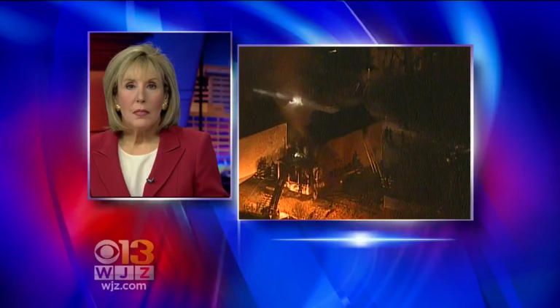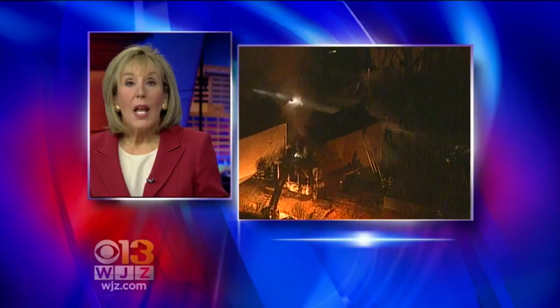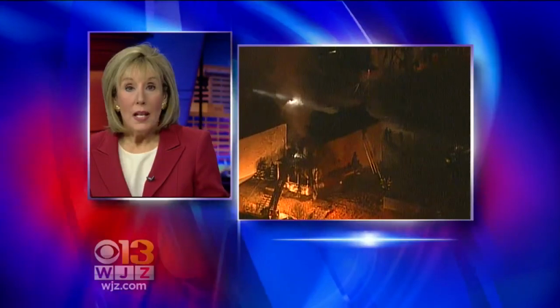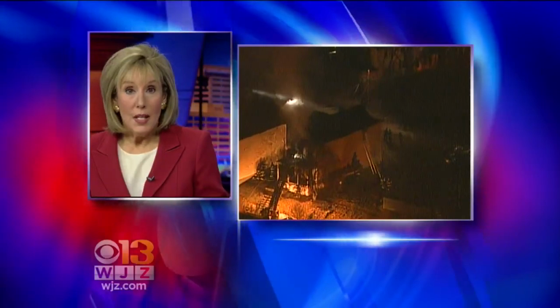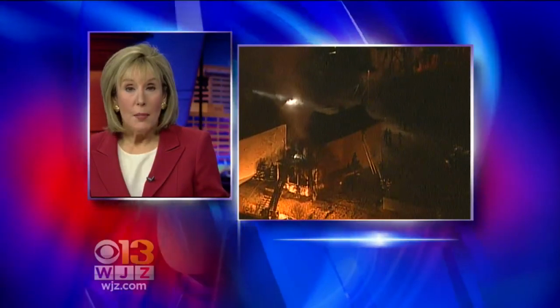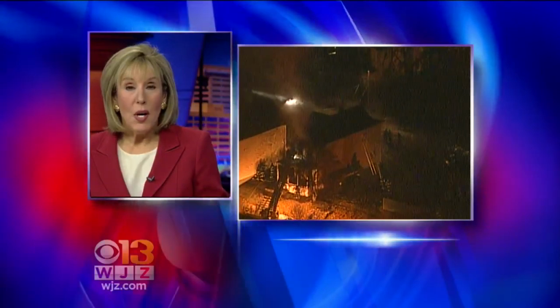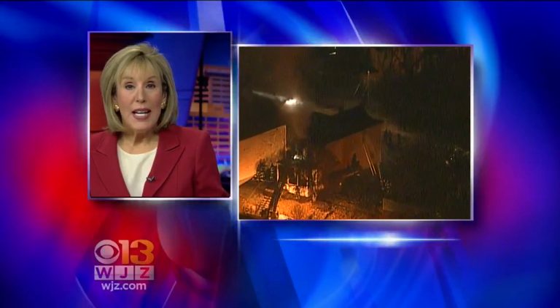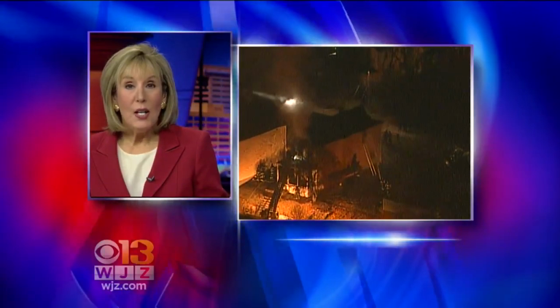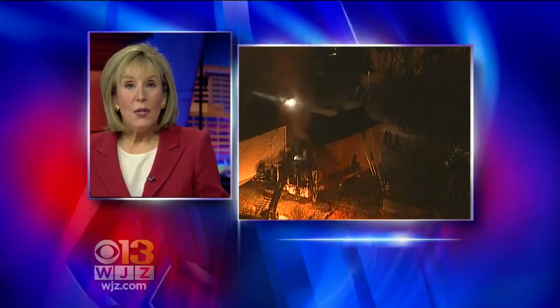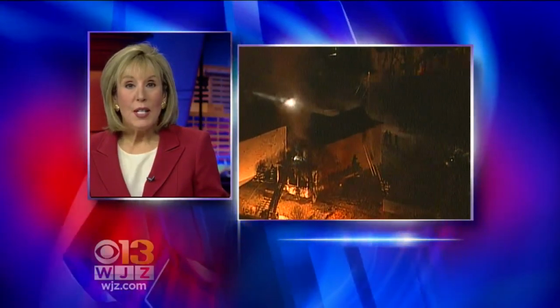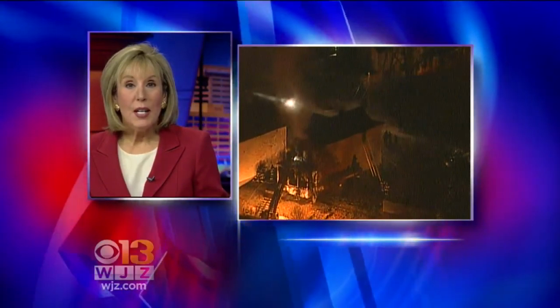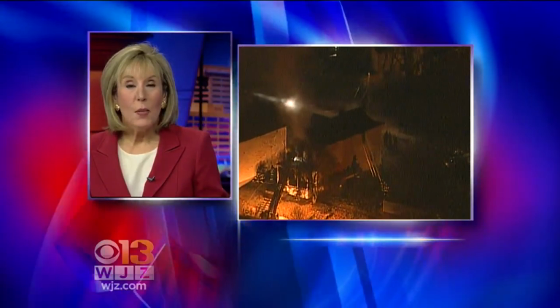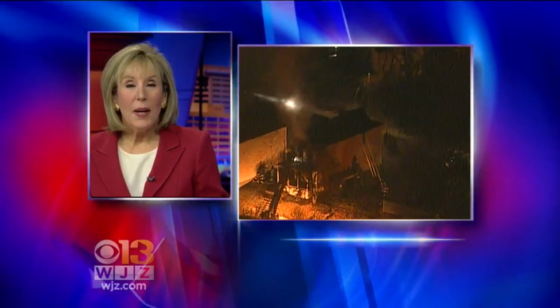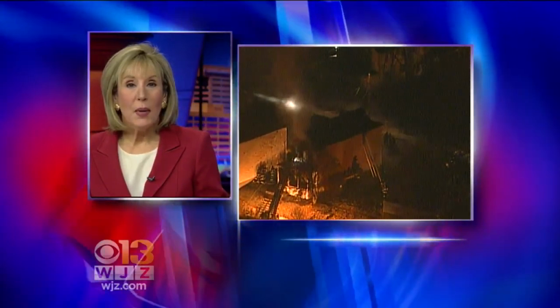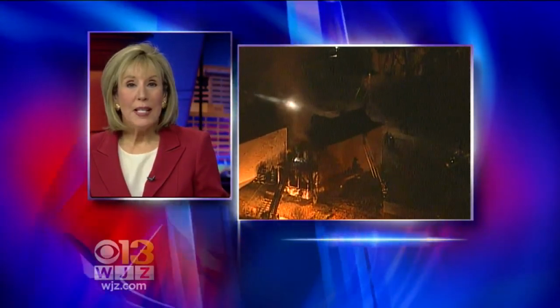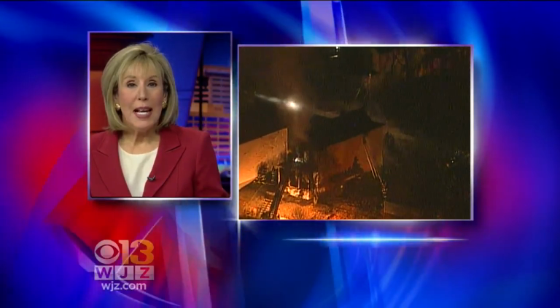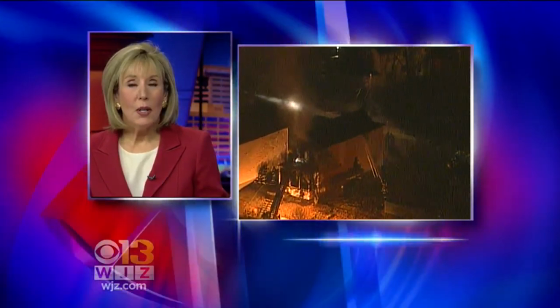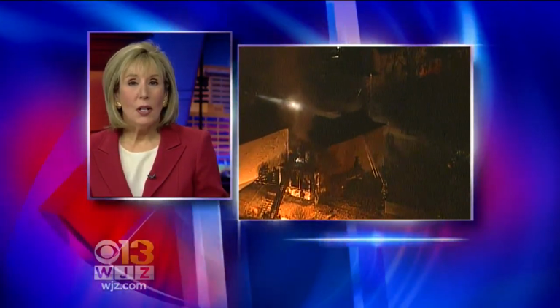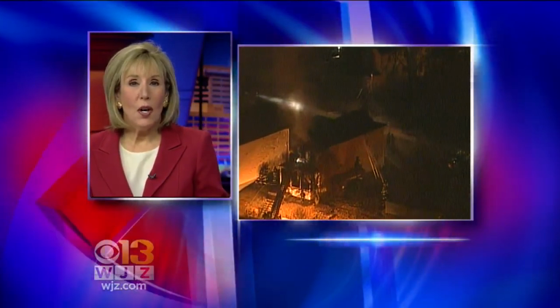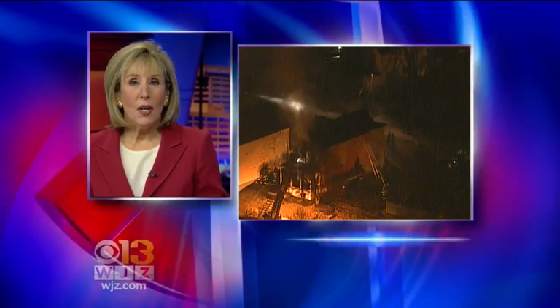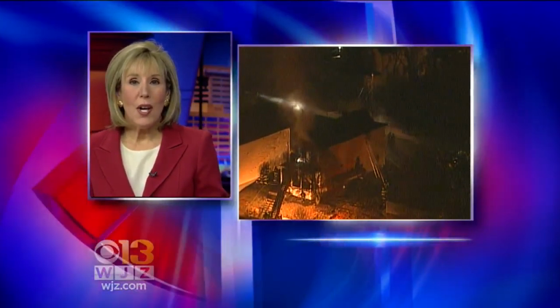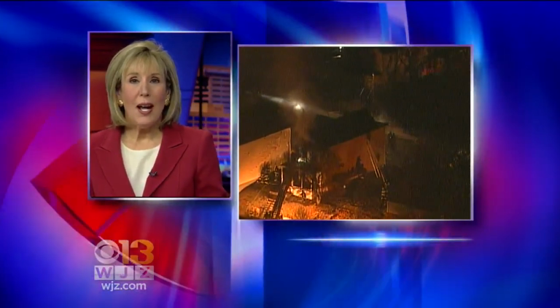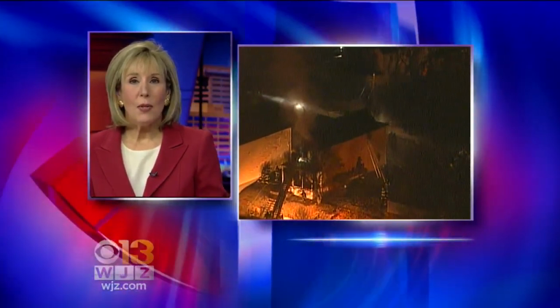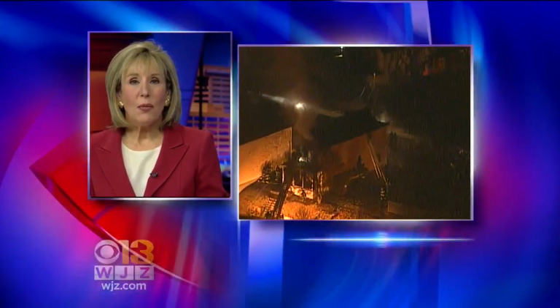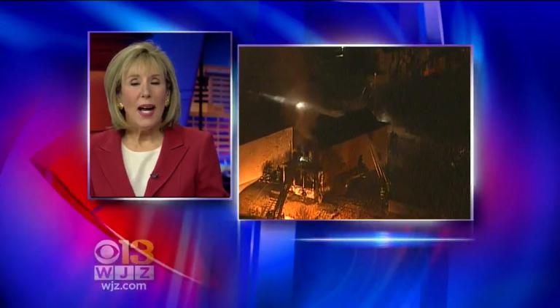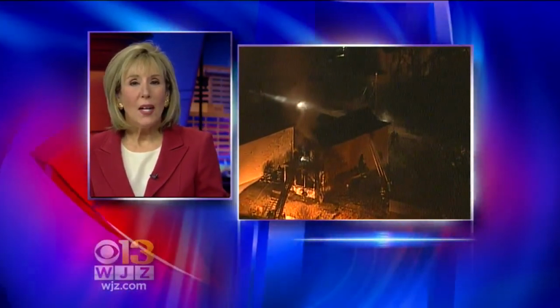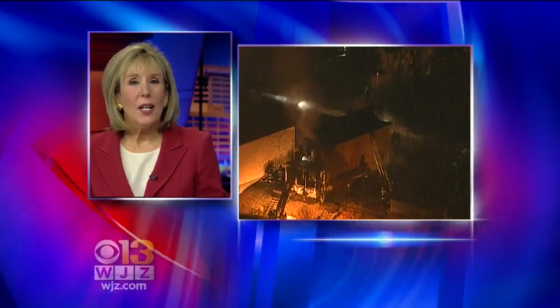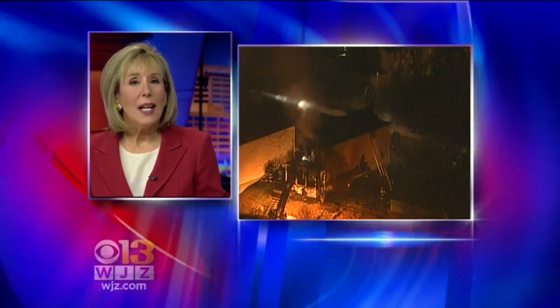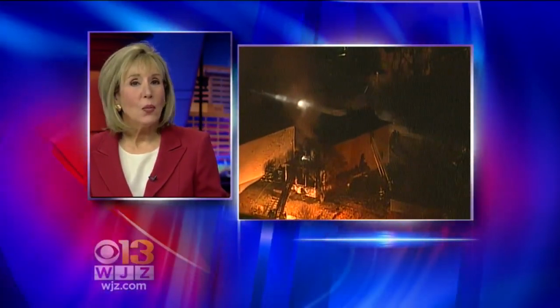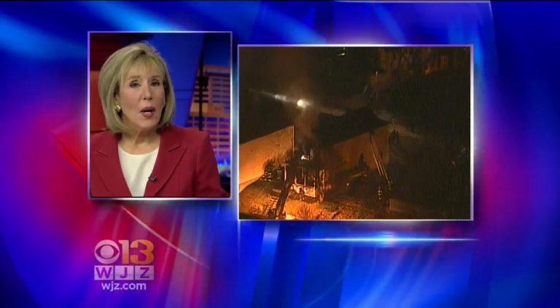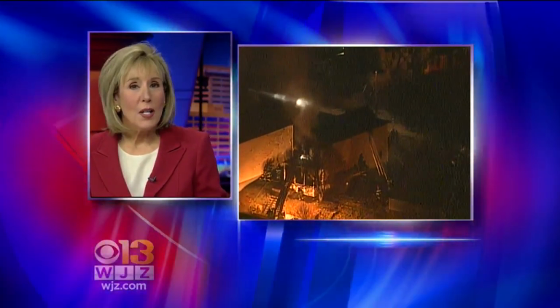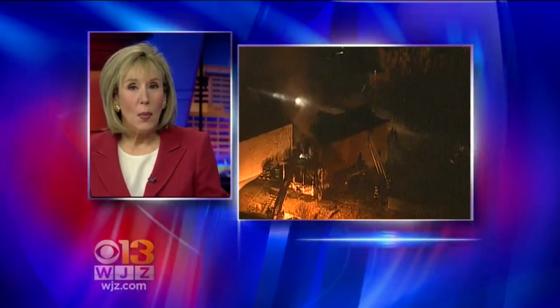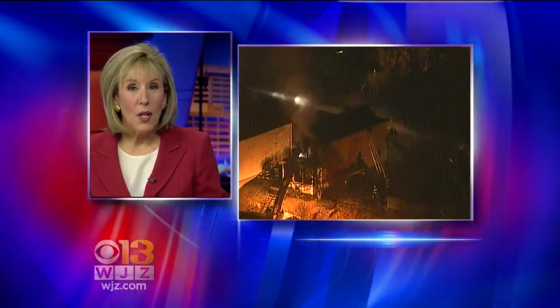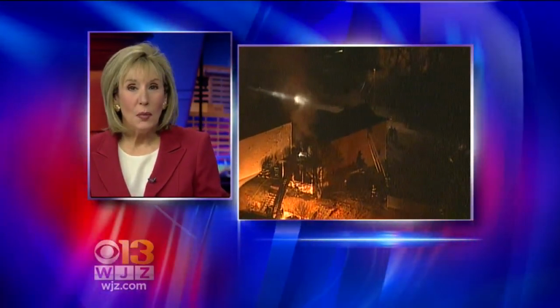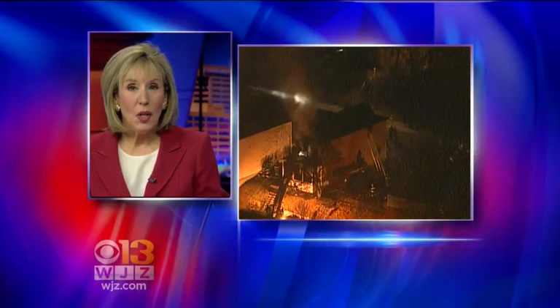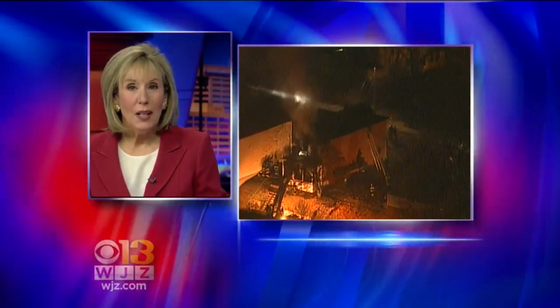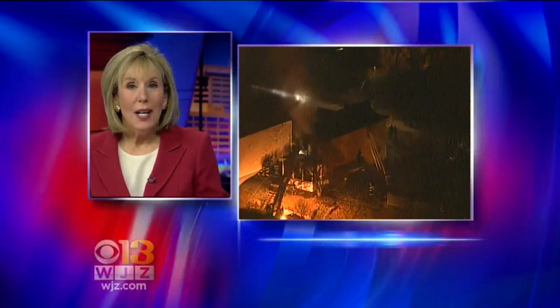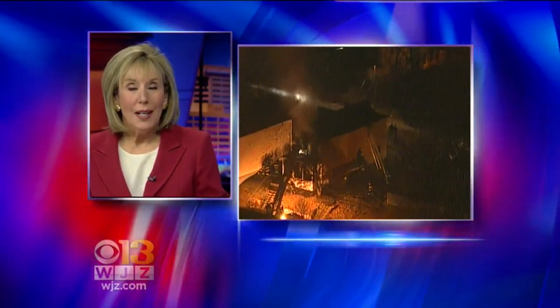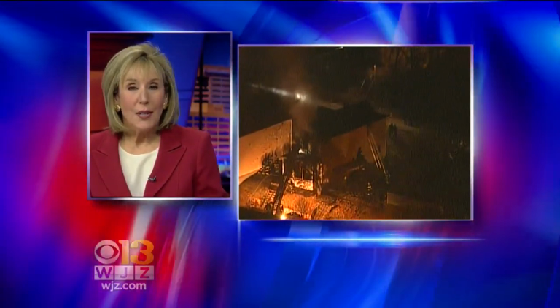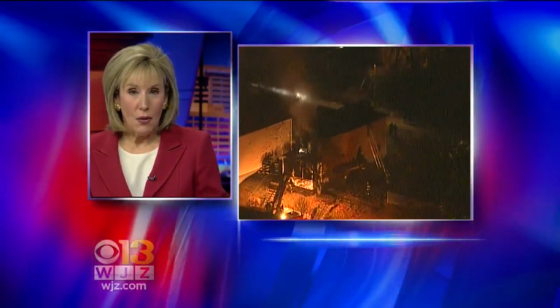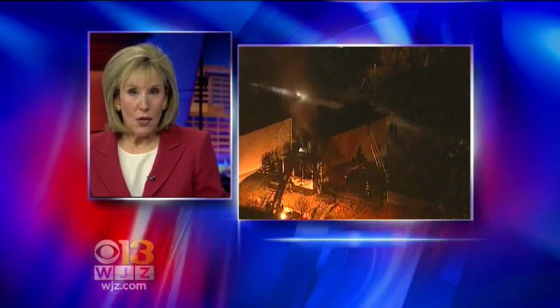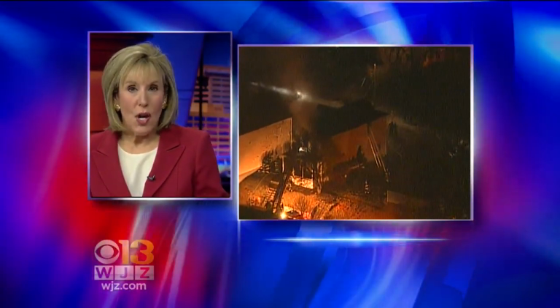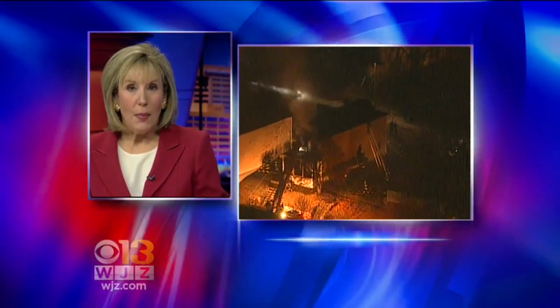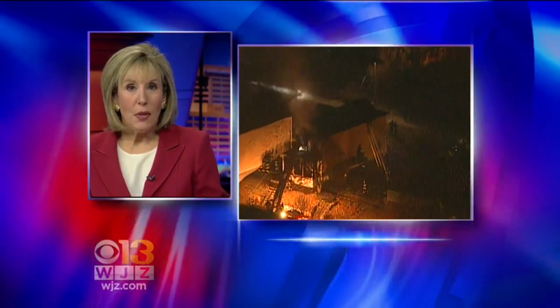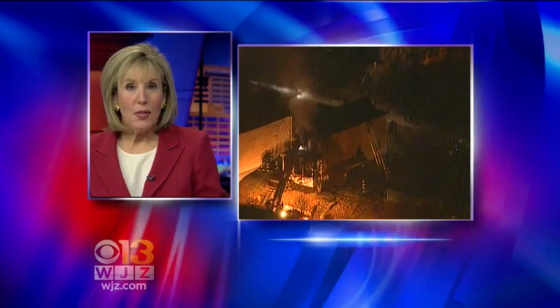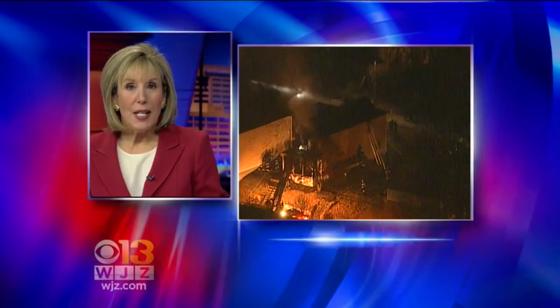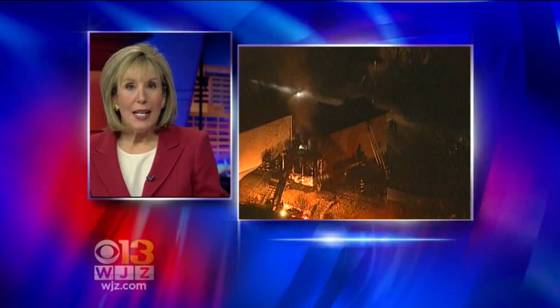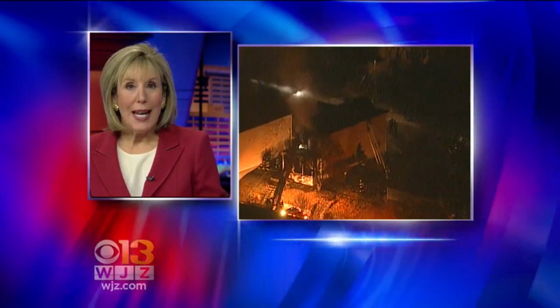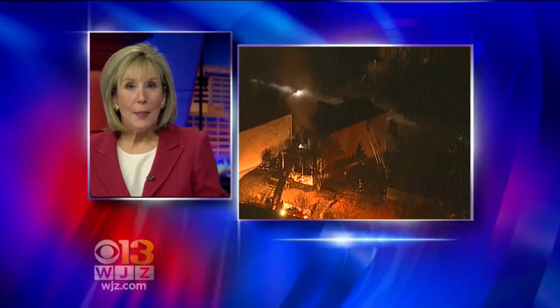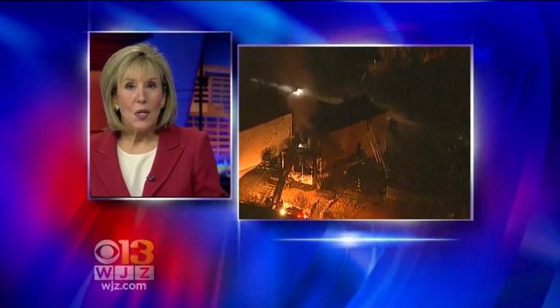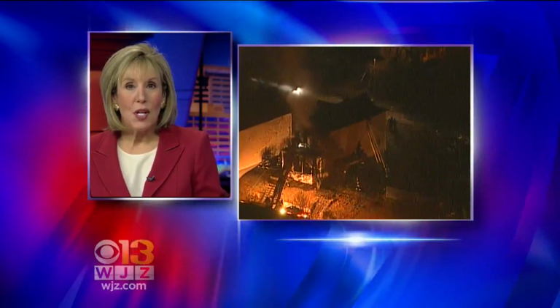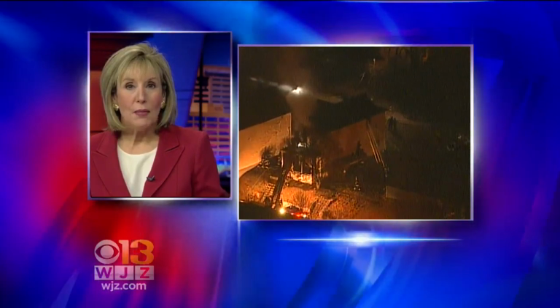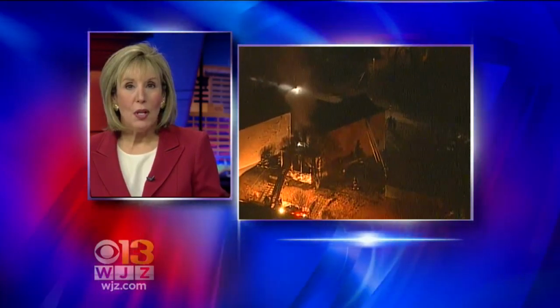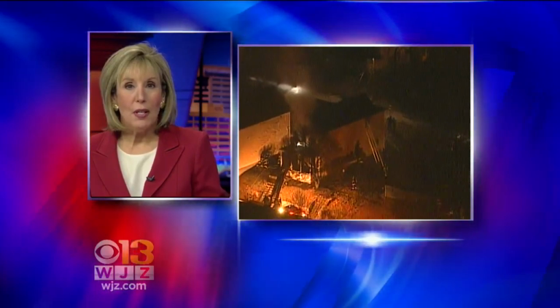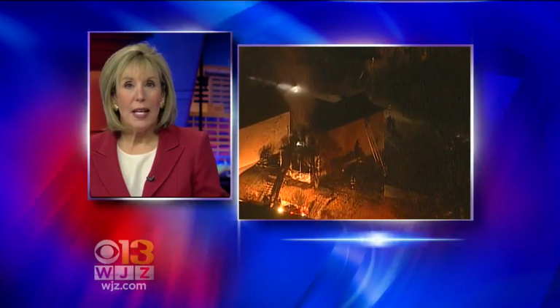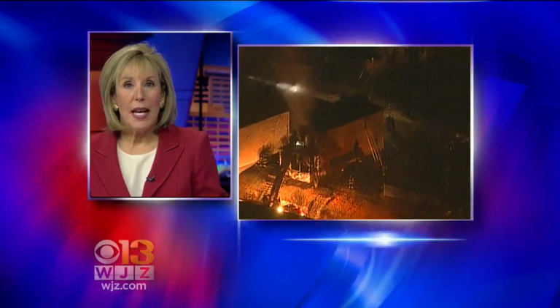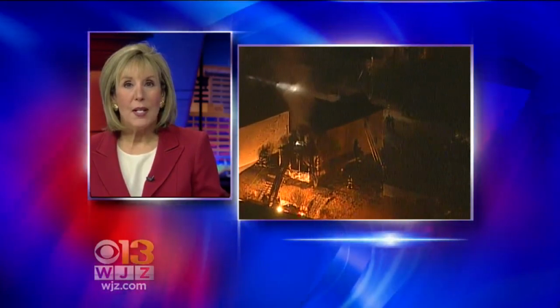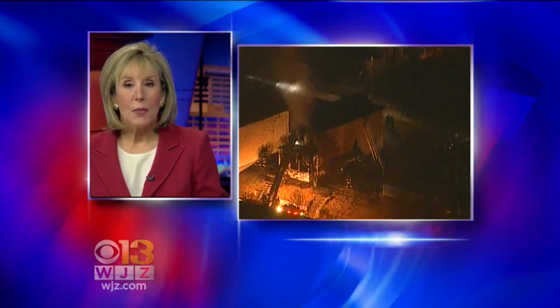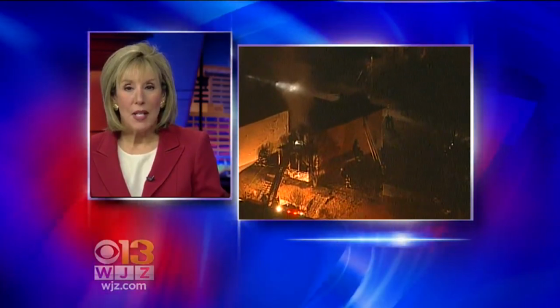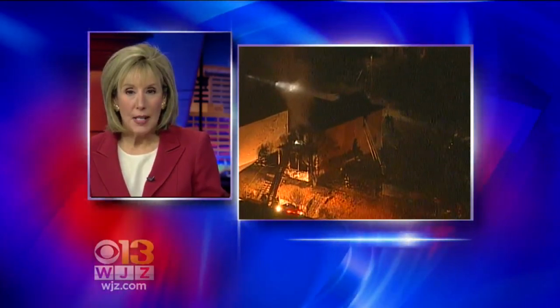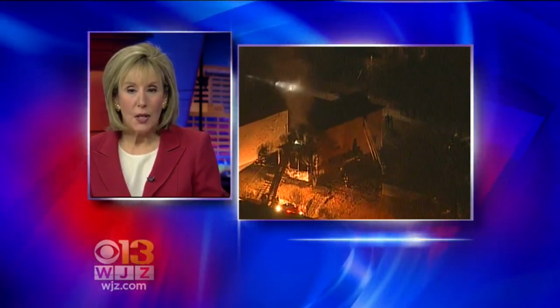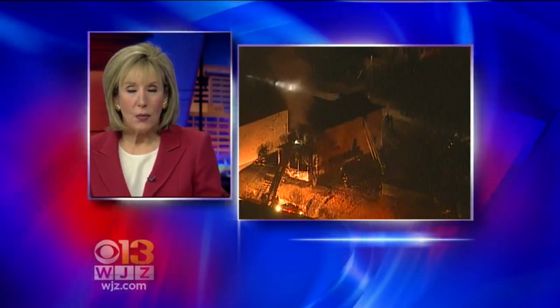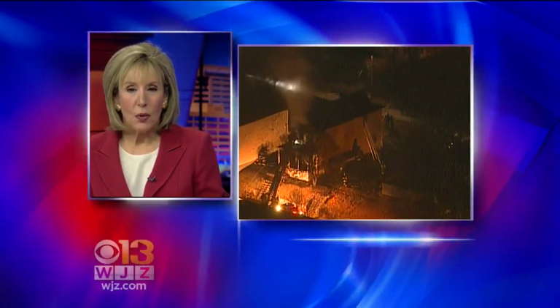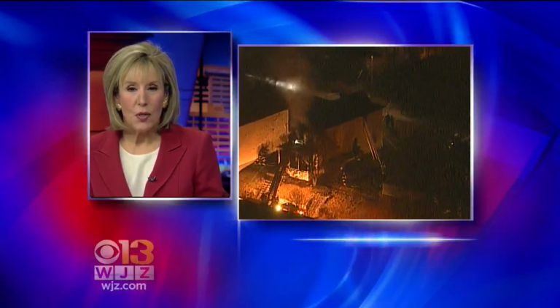Some breaking news to tell you about right now: a large house fire in West Baltimore. Let's go to Chopper 13 and Captain Jeff Long, who has some details for us.